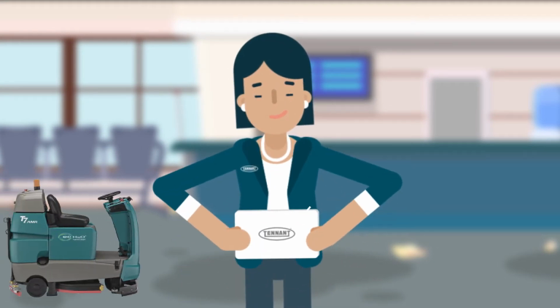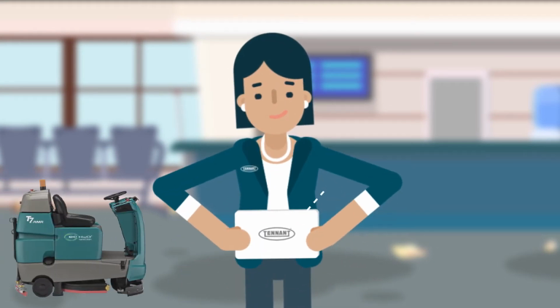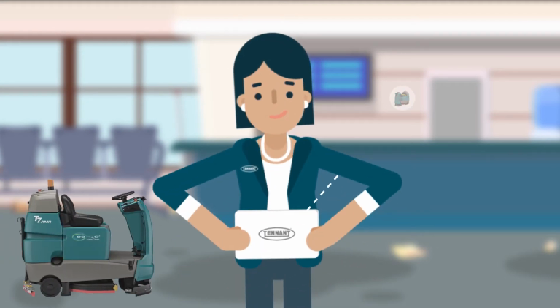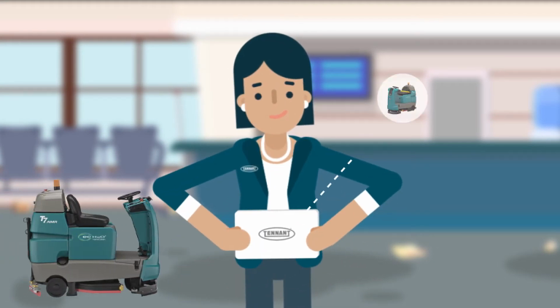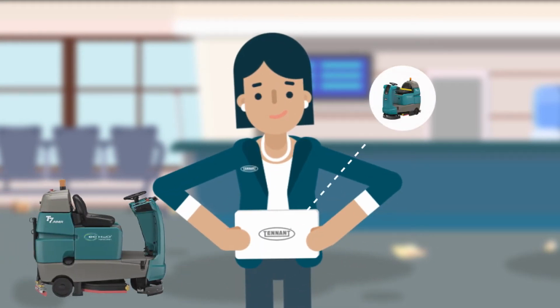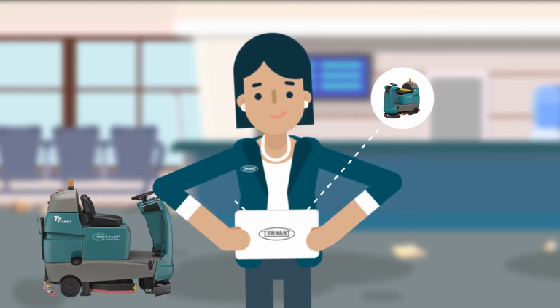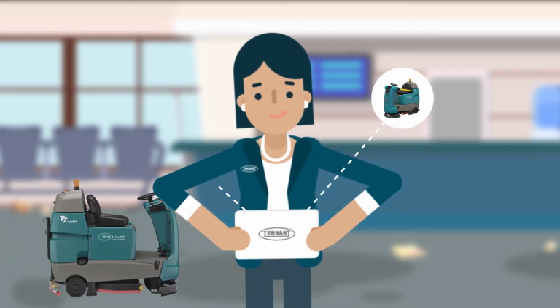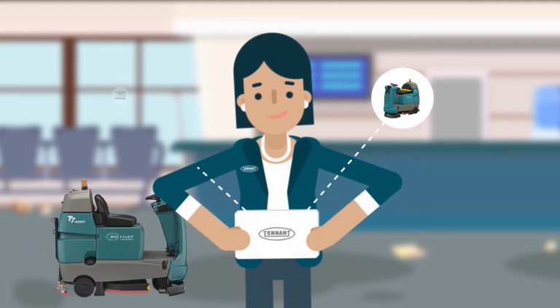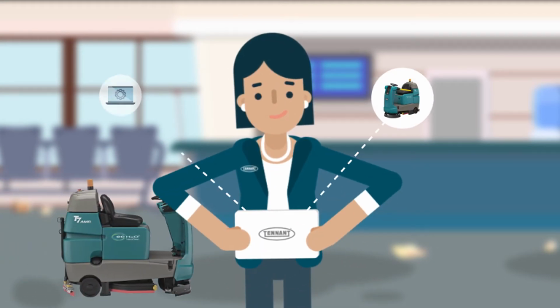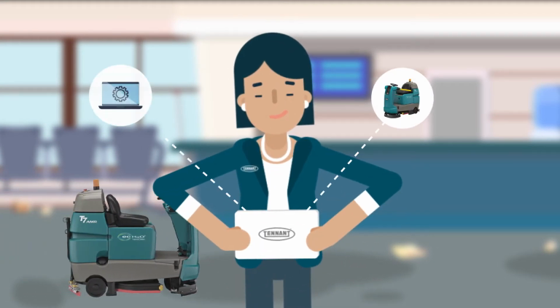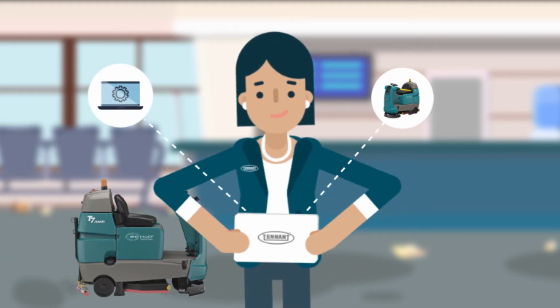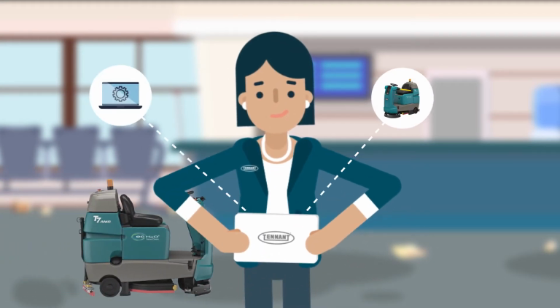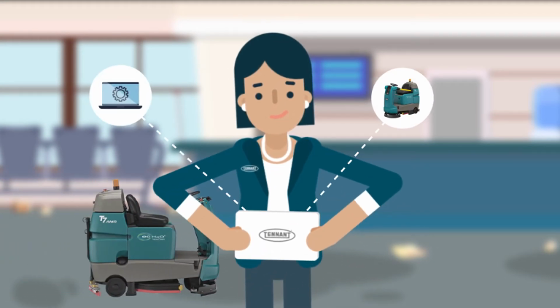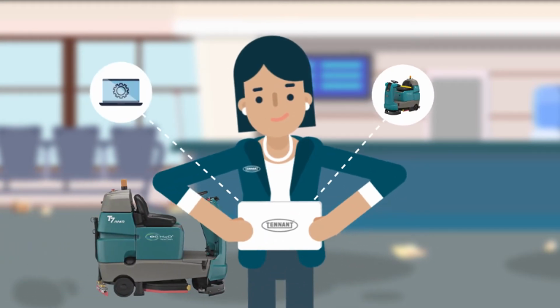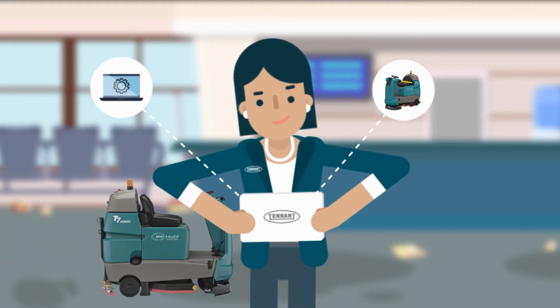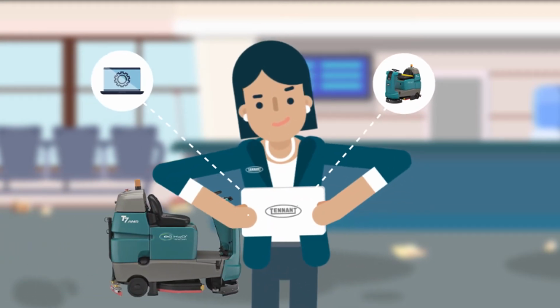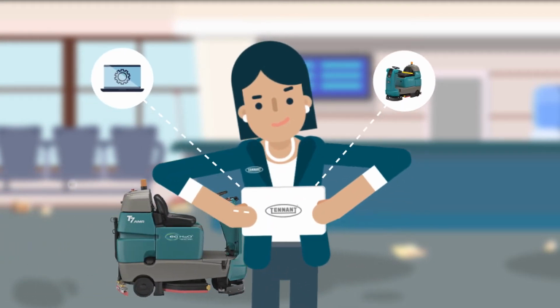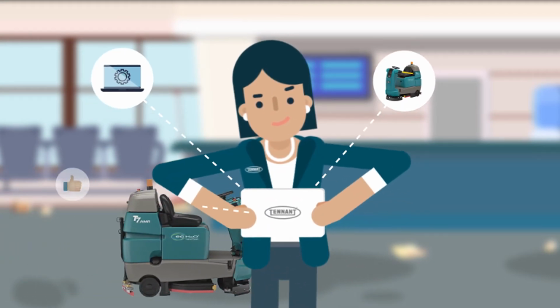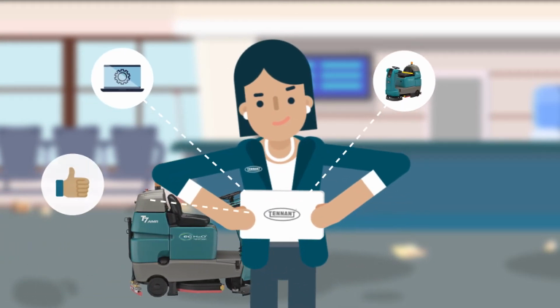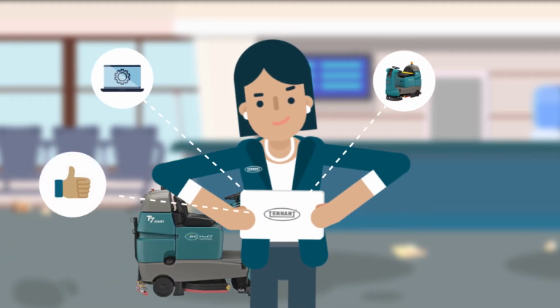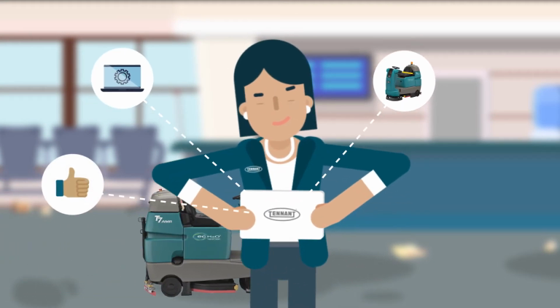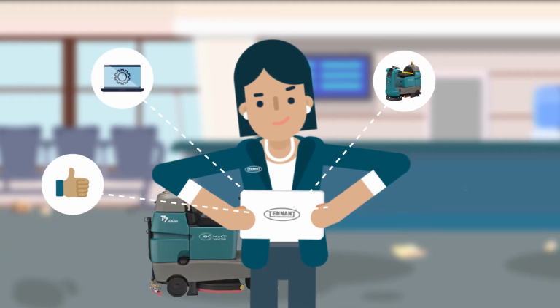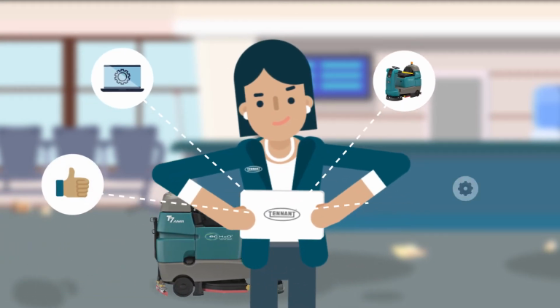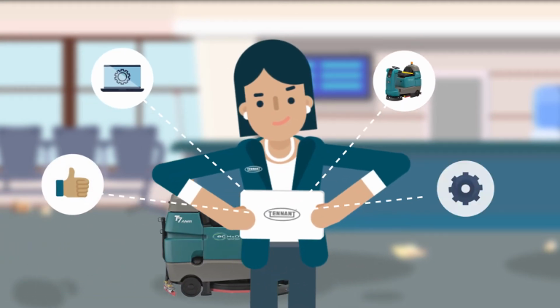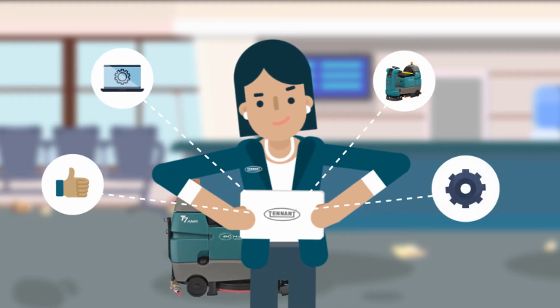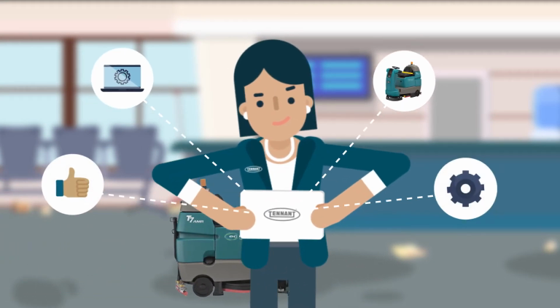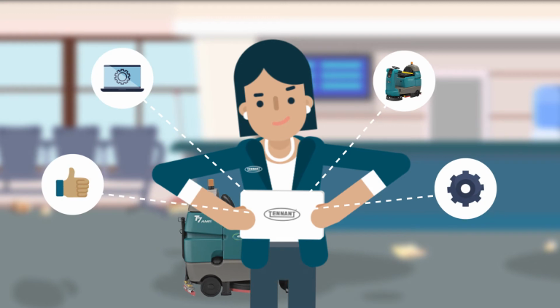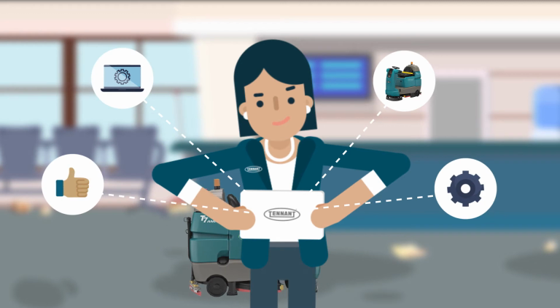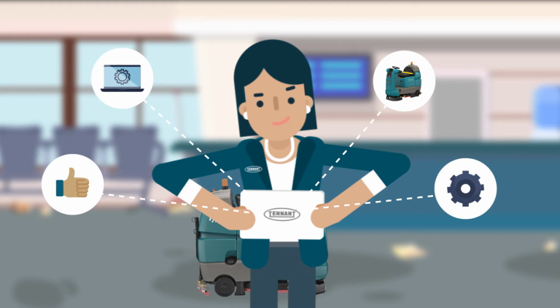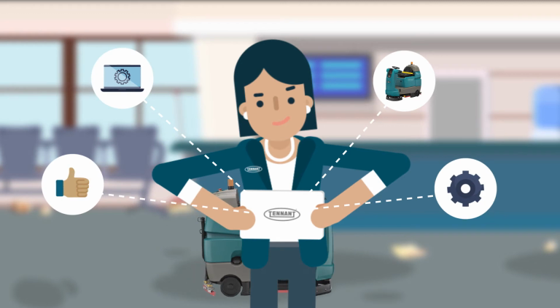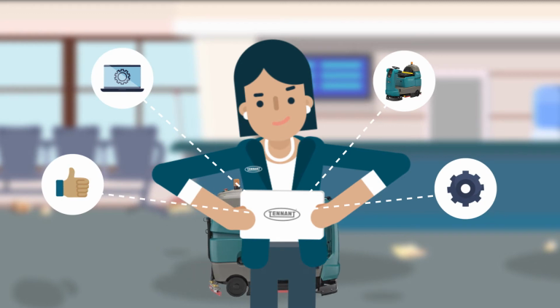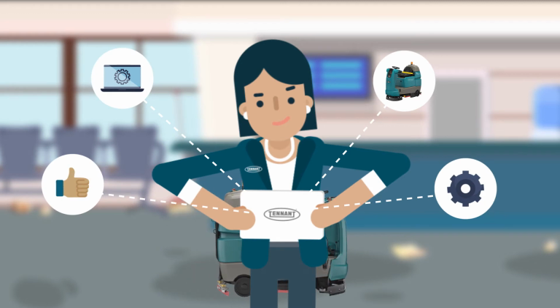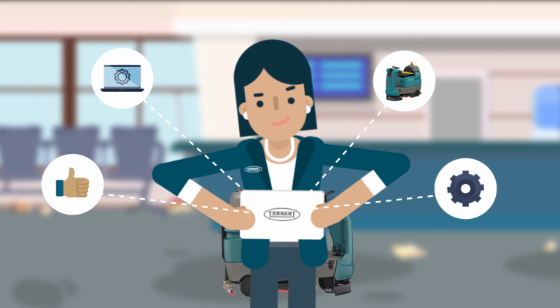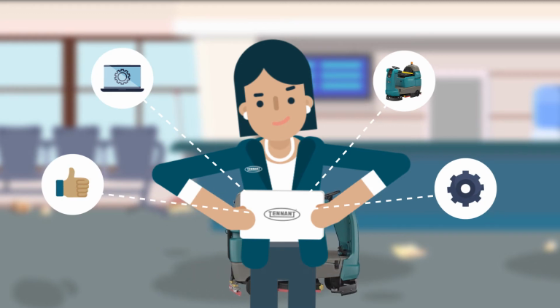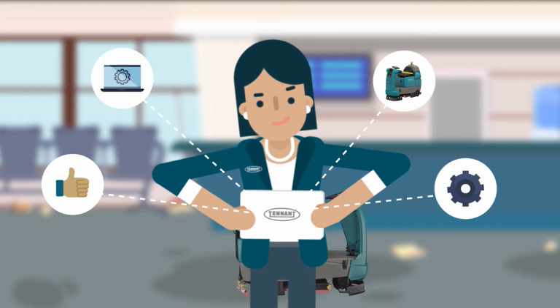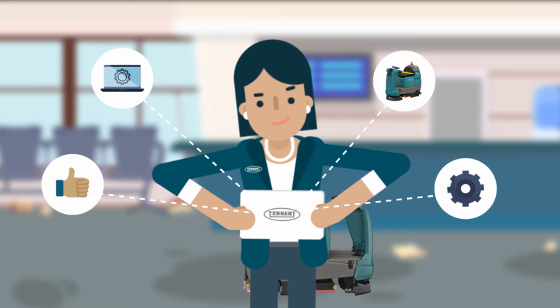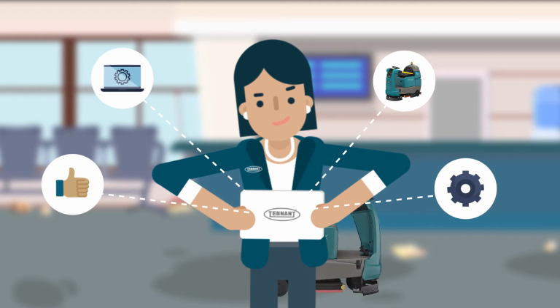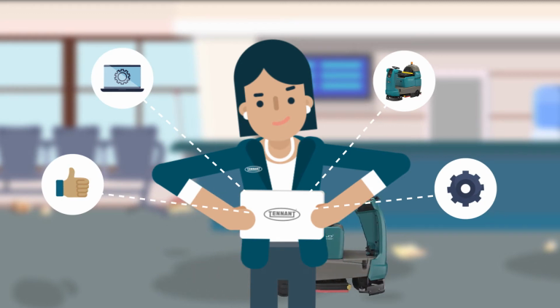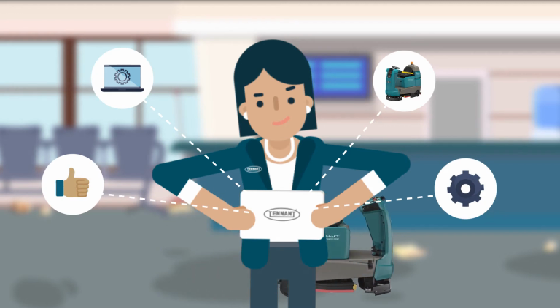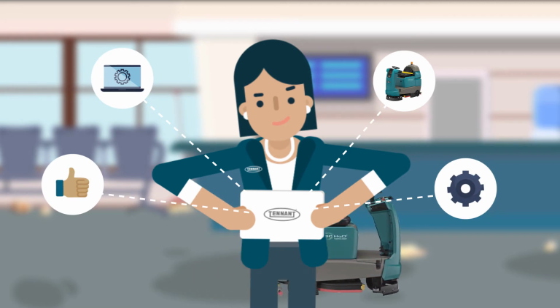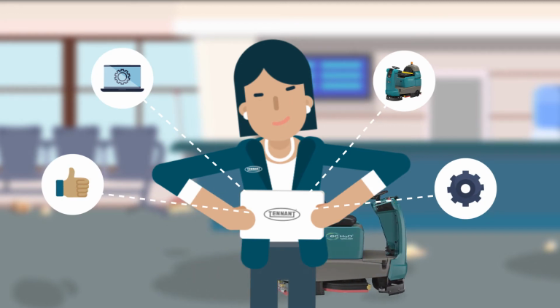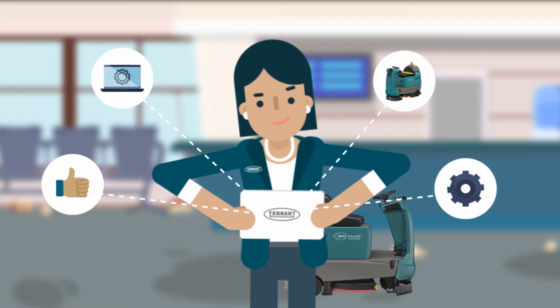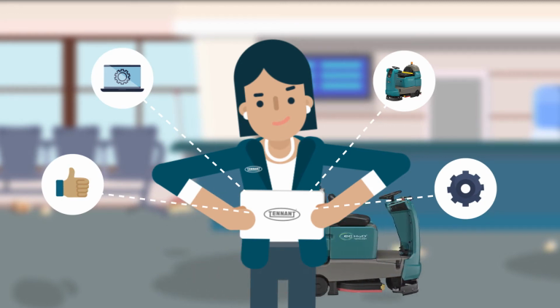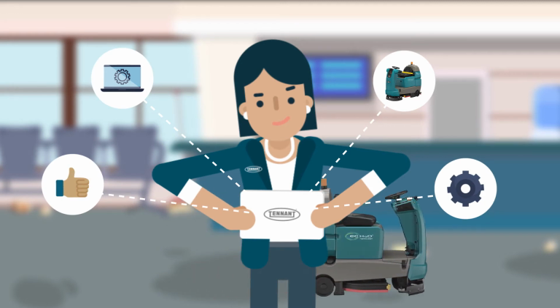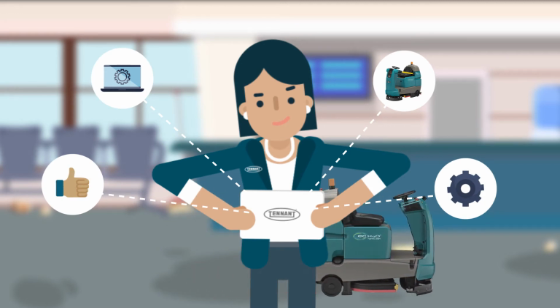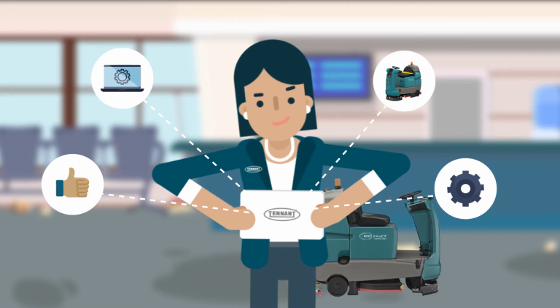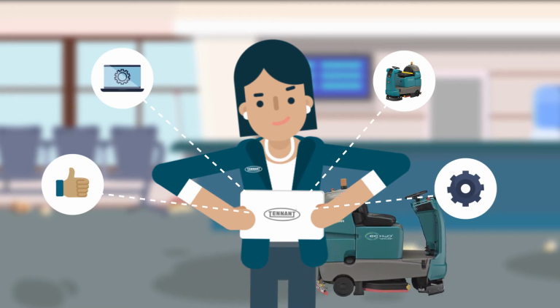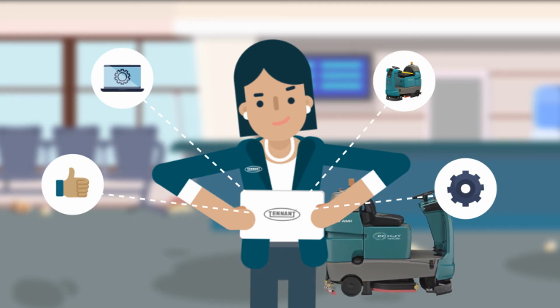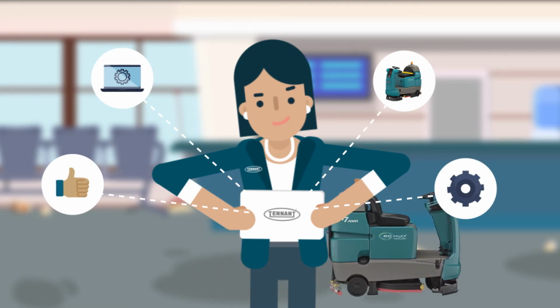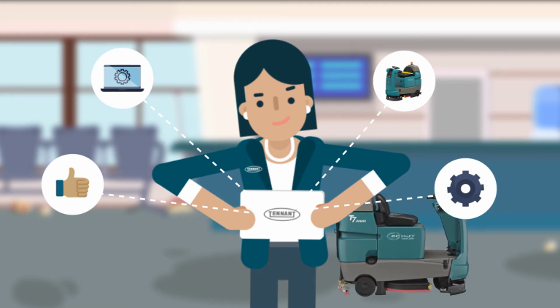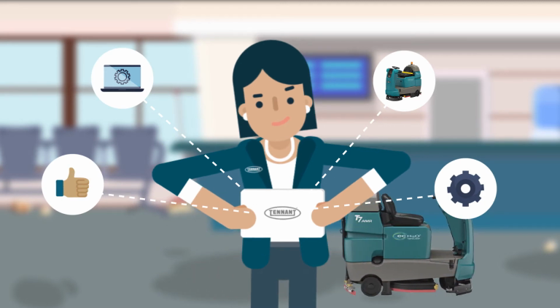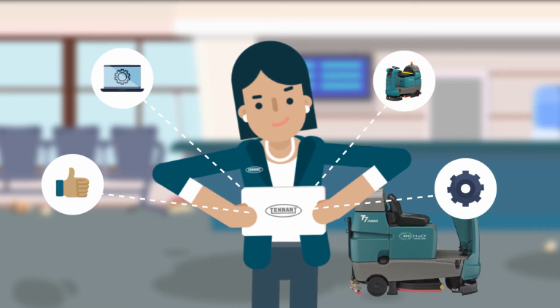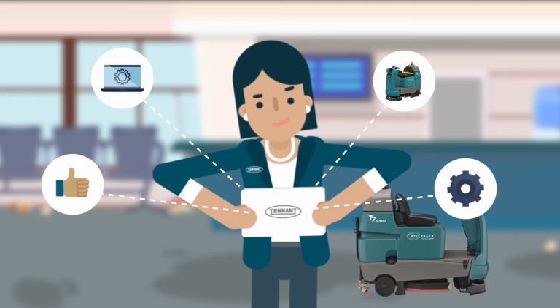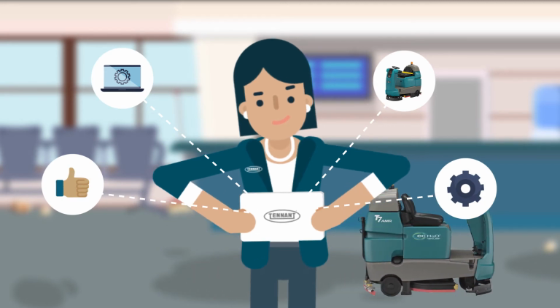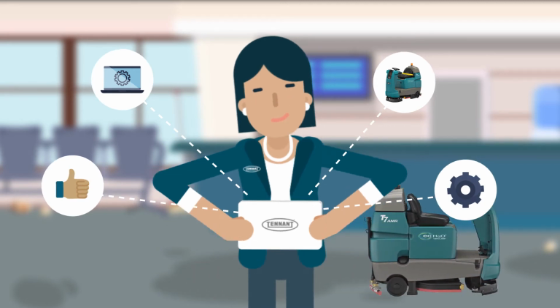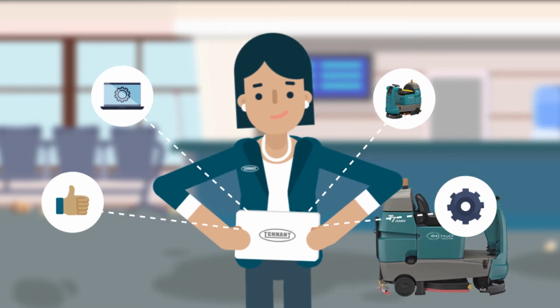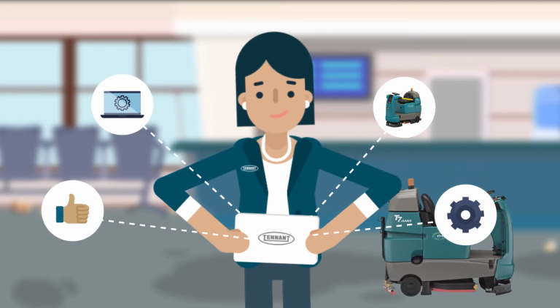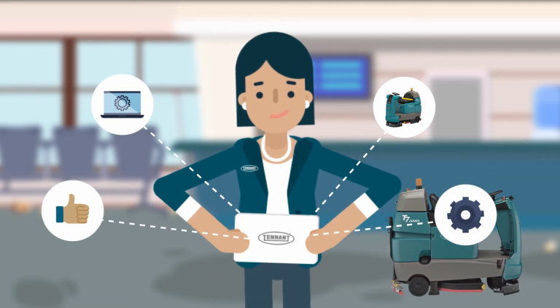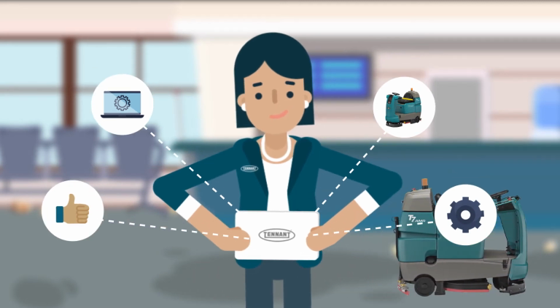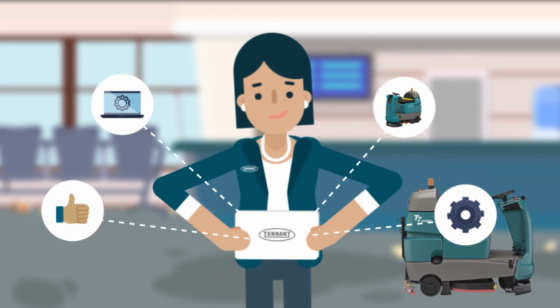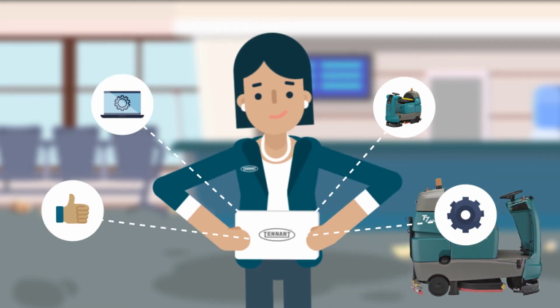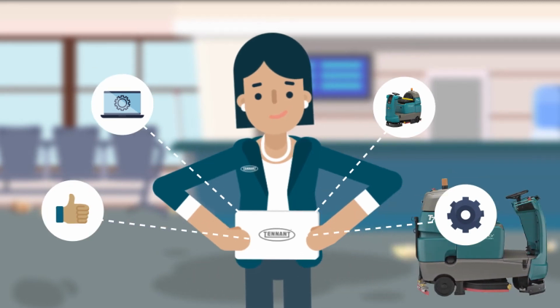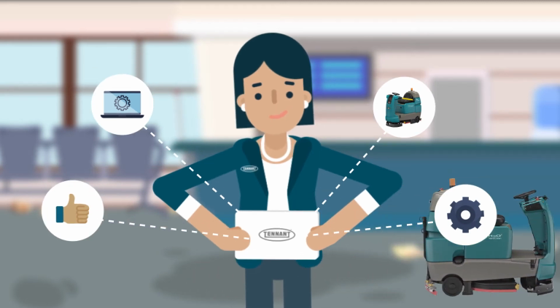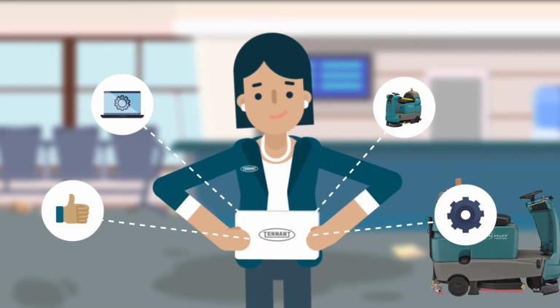From the machine, the software, the people and the process, we ensure you find success with a robotic floor cleaning machine.